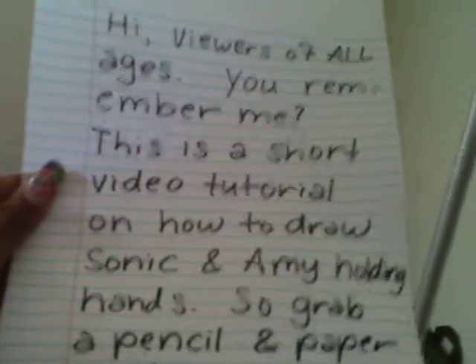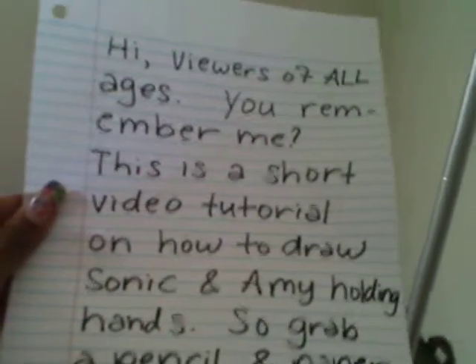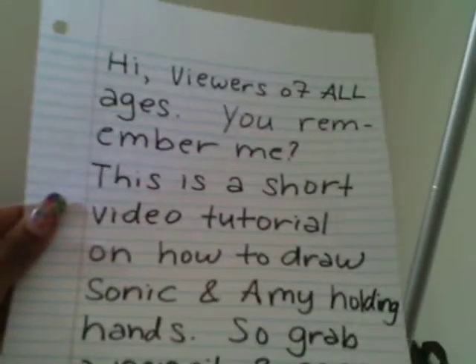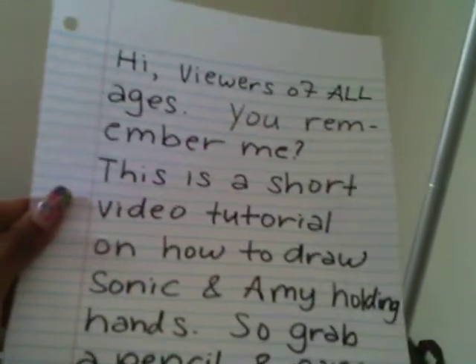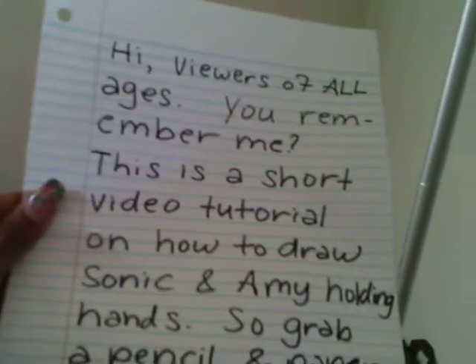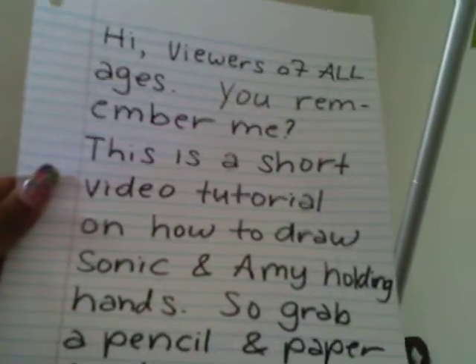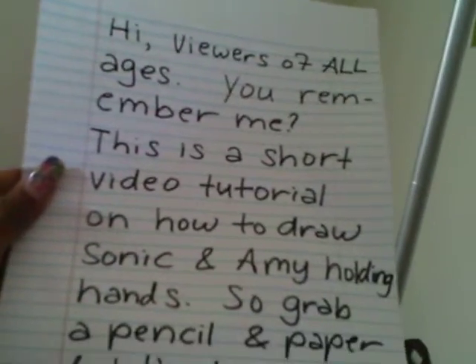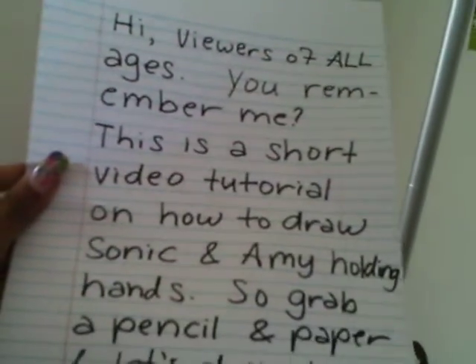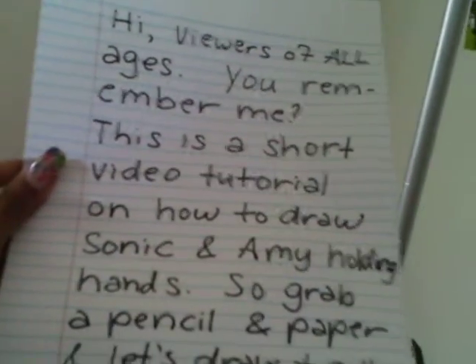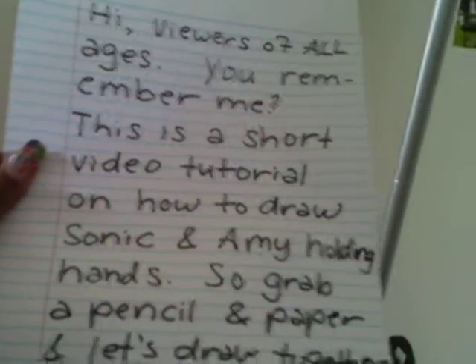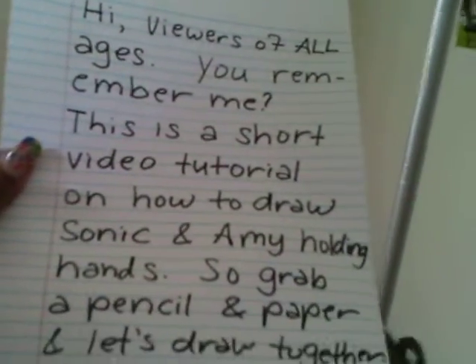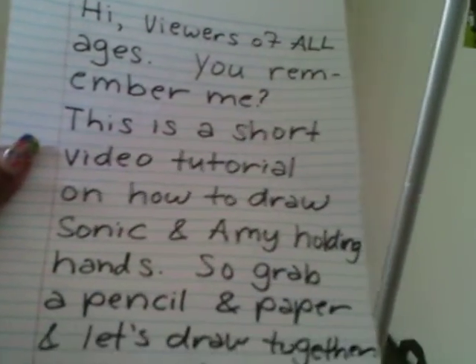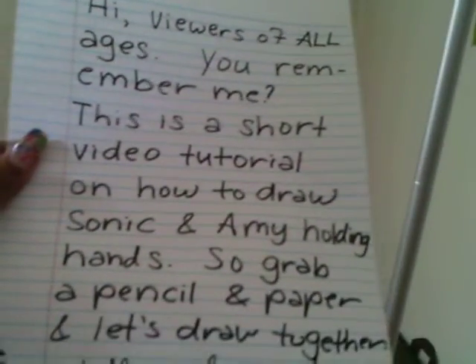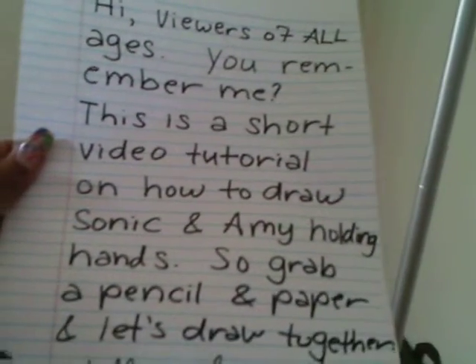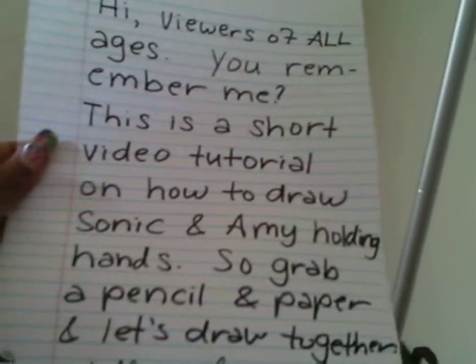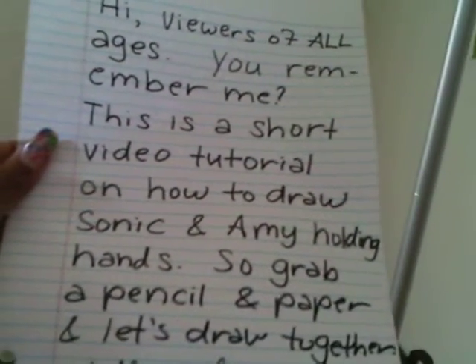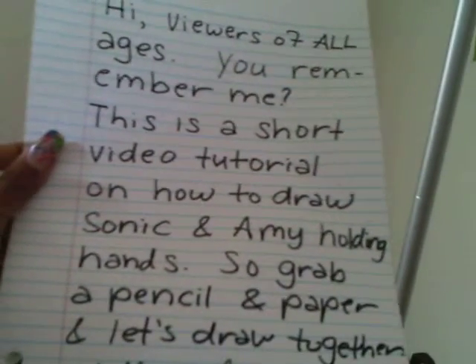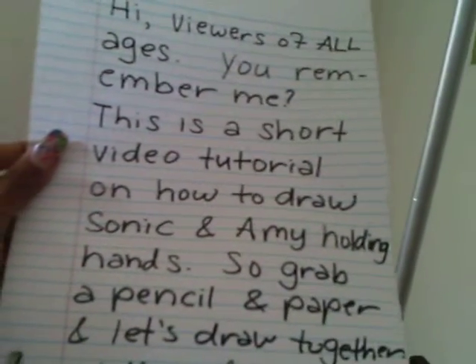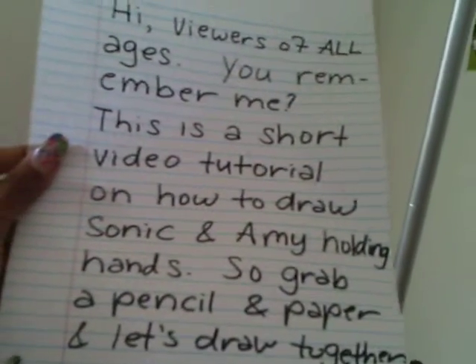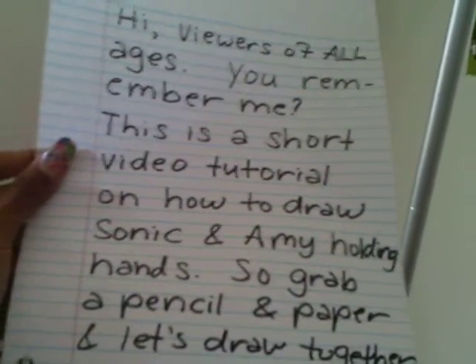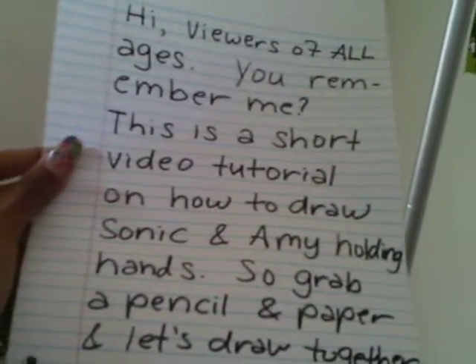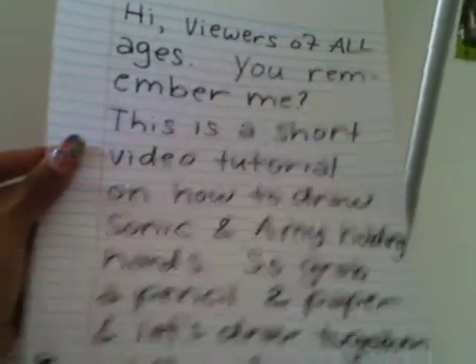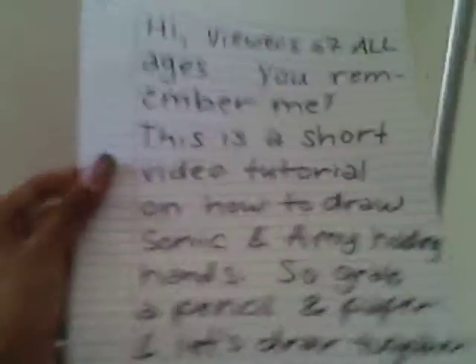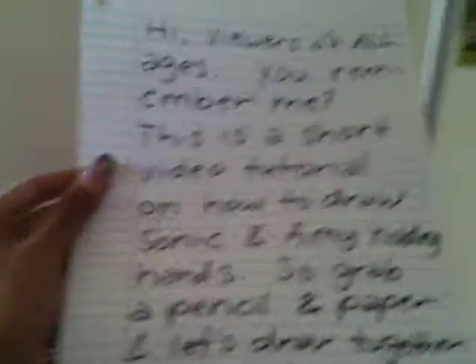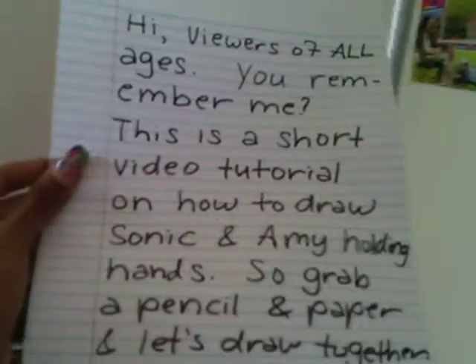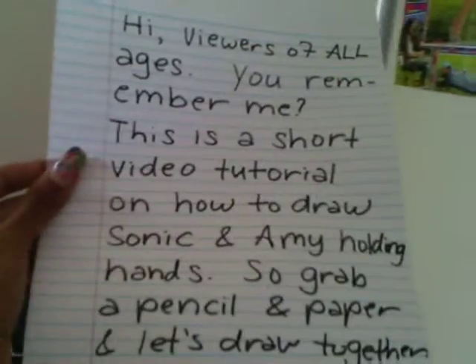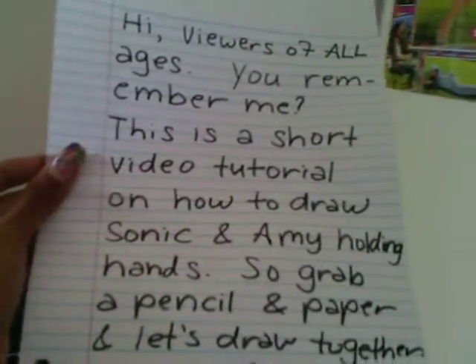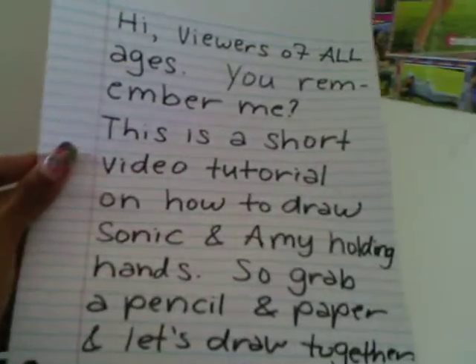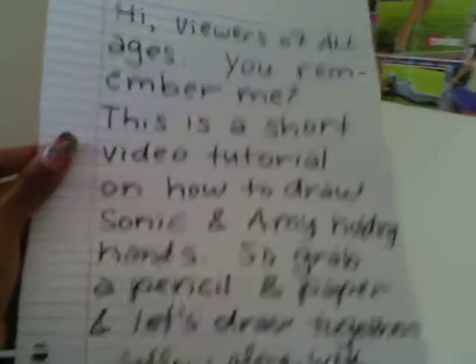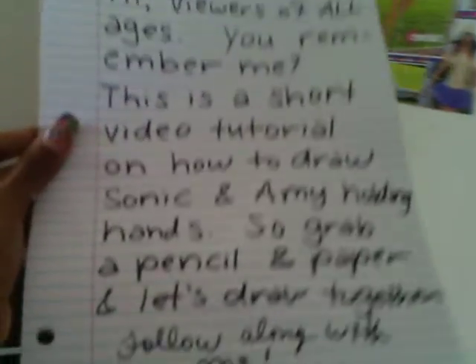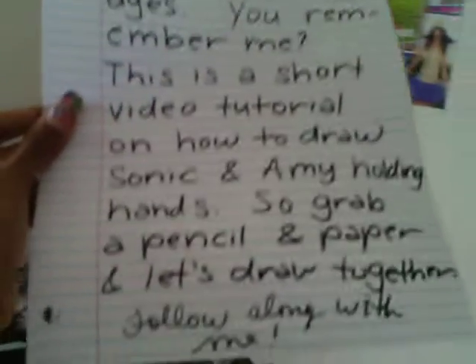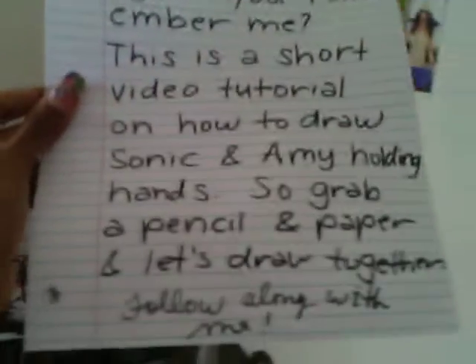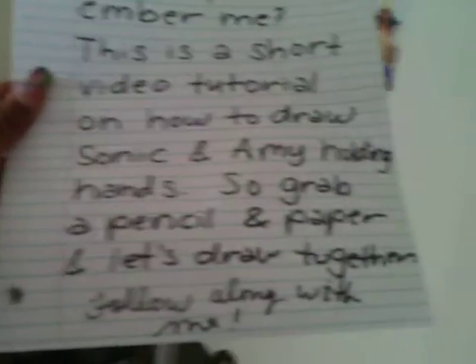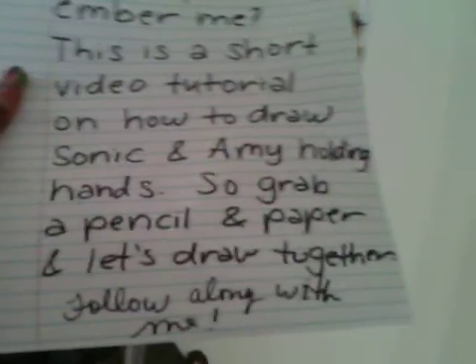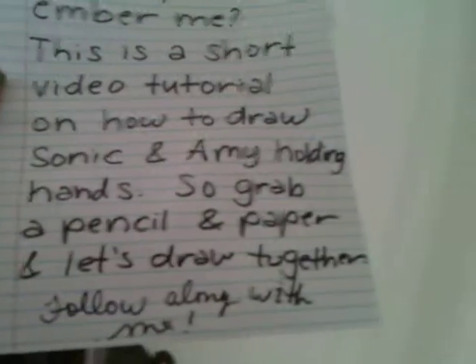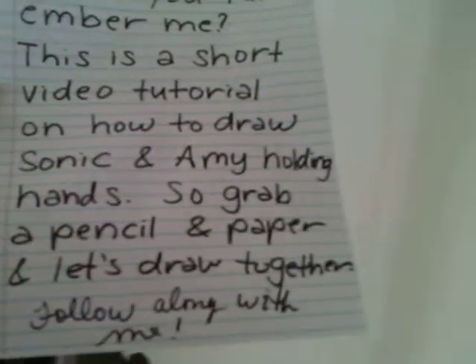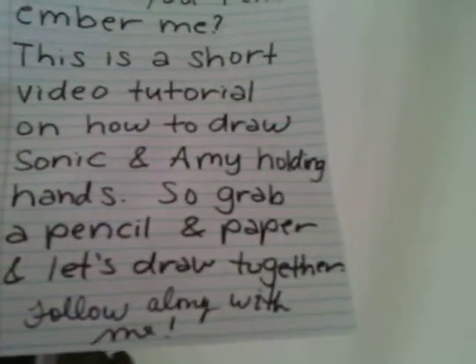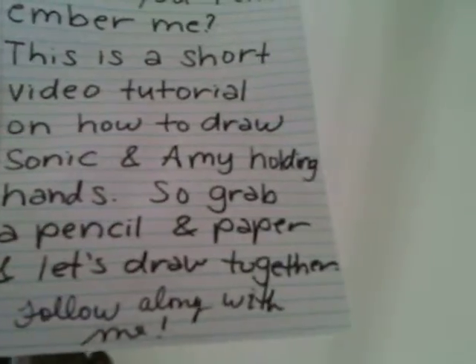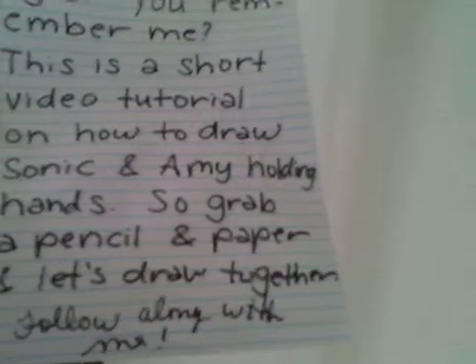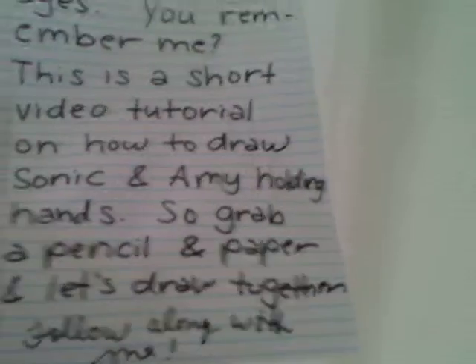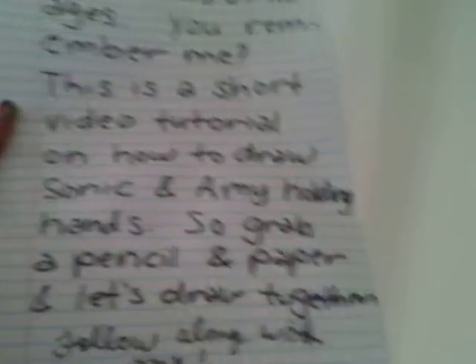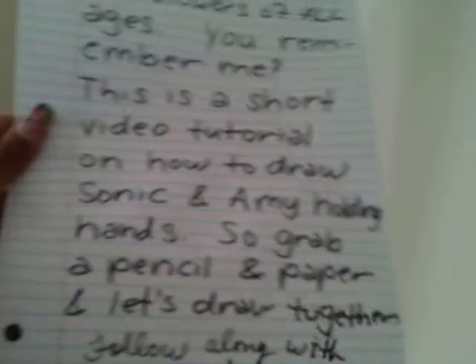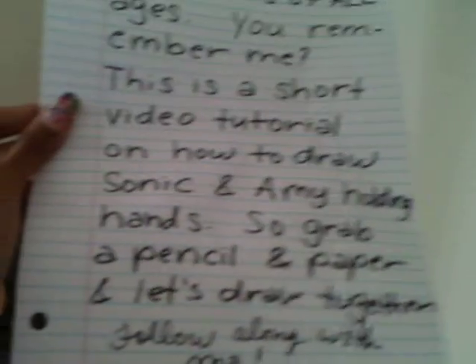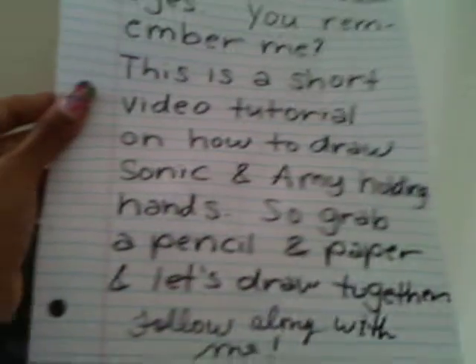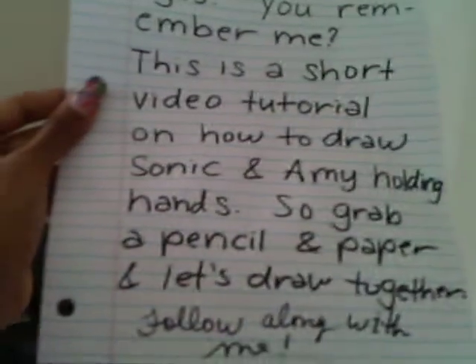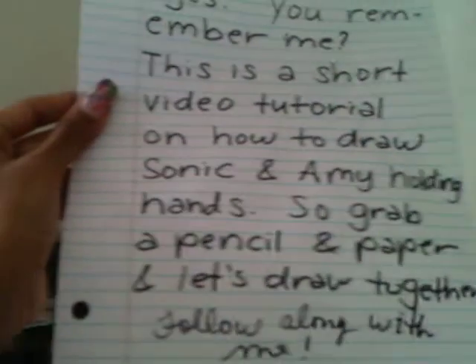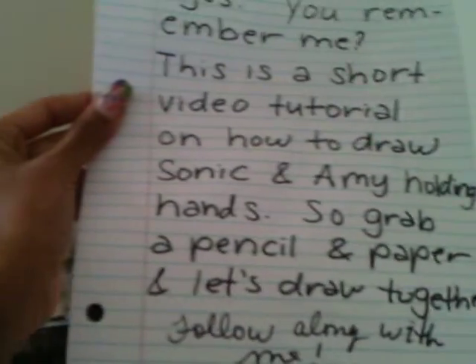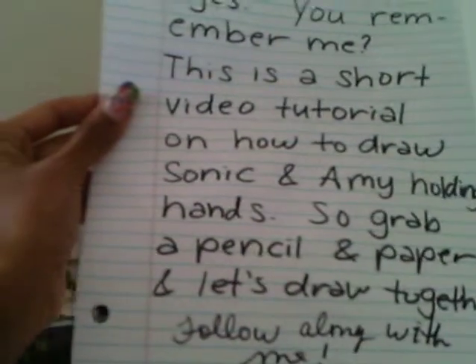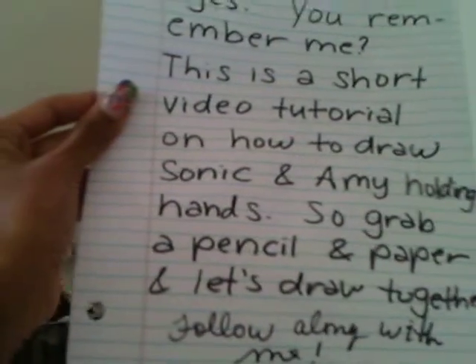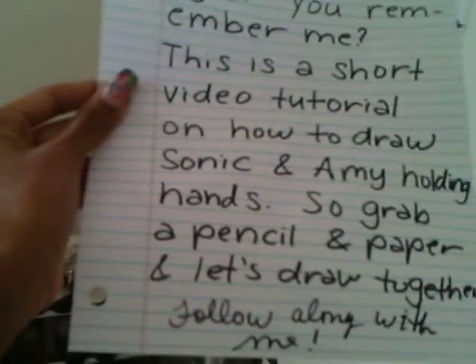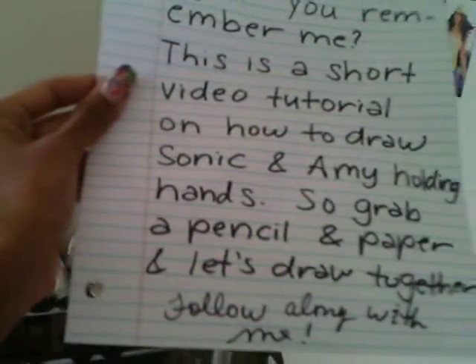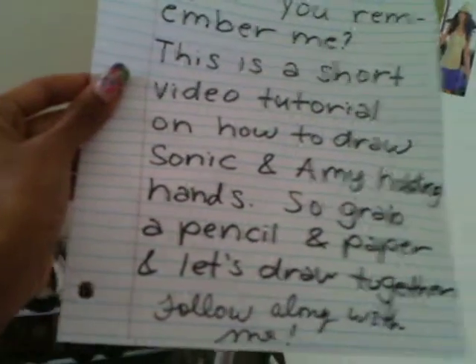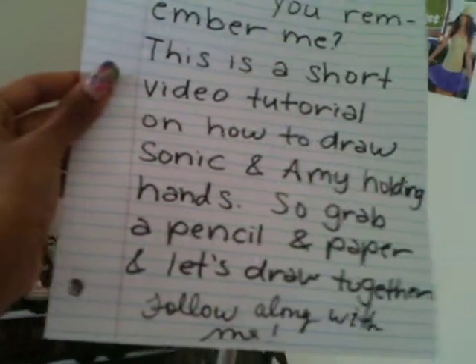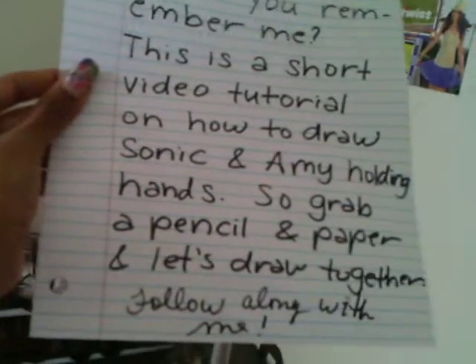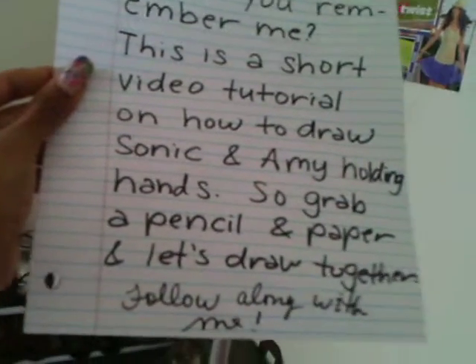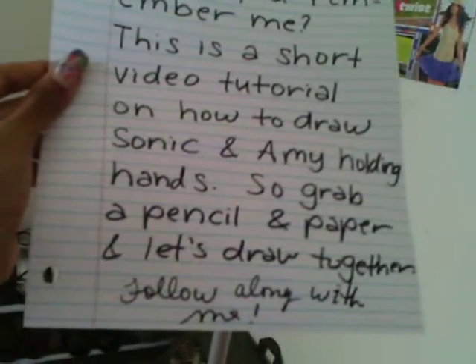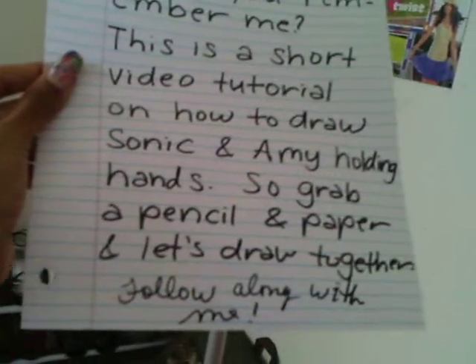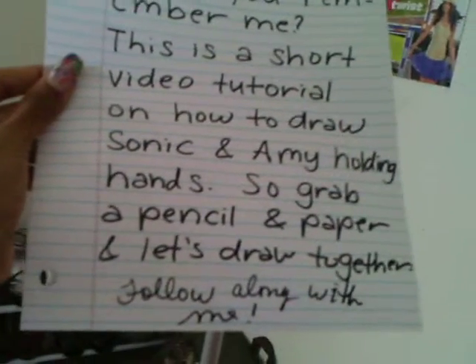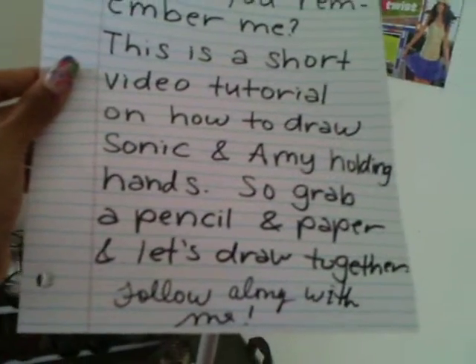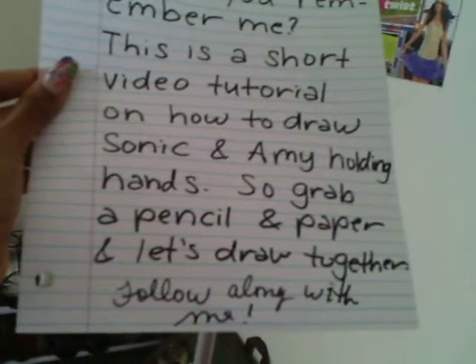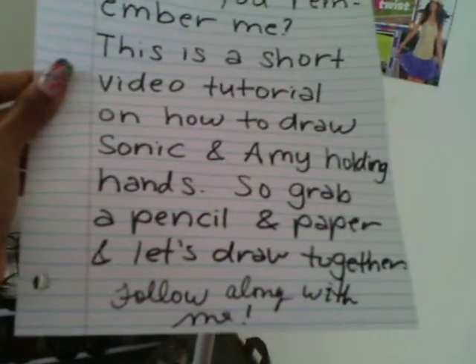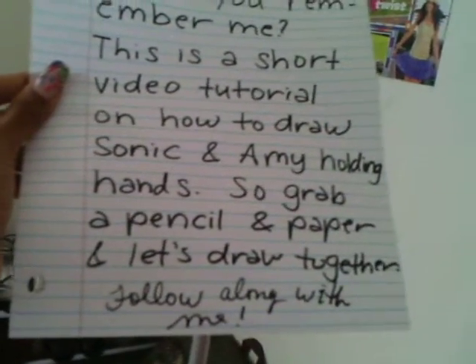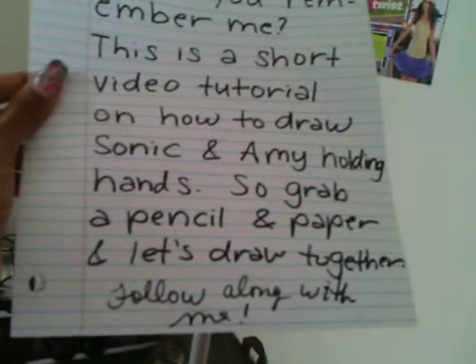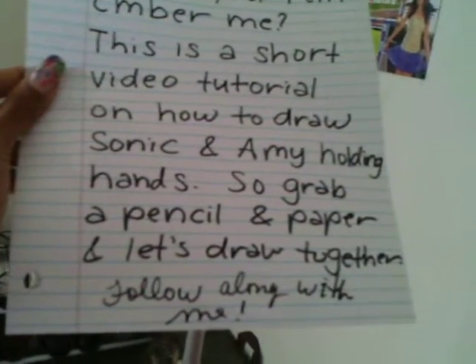Hi viewers of all ages, you remember me? This is a short video tutorial on how to draw Sonic and just hold a hand. So grab a pen and paper and let's draw together.